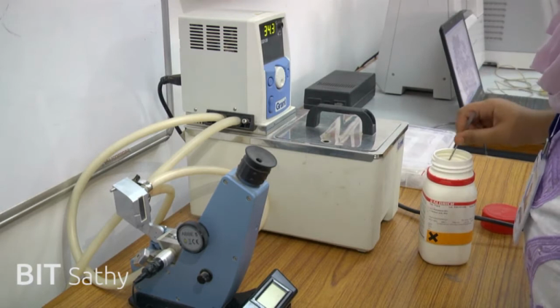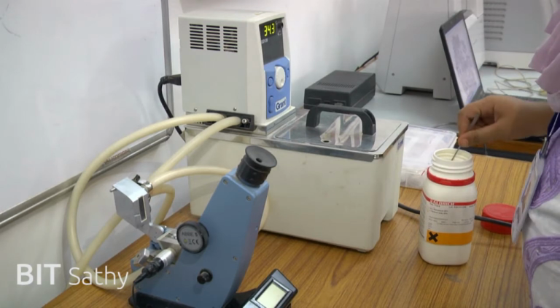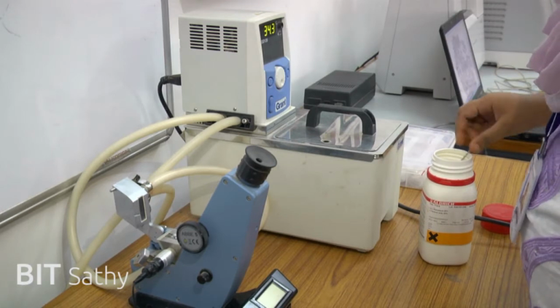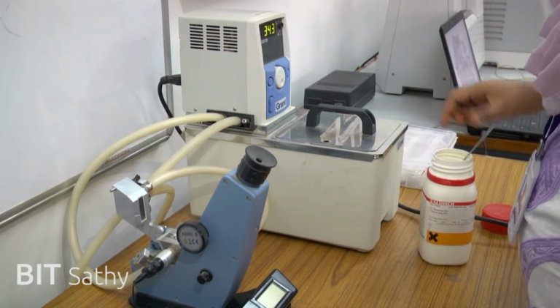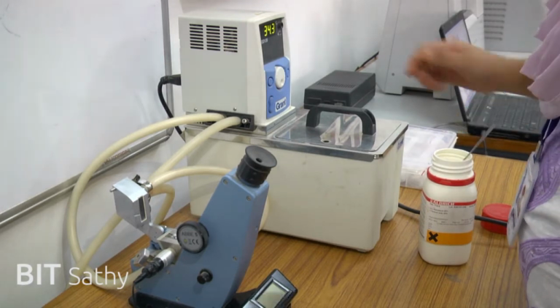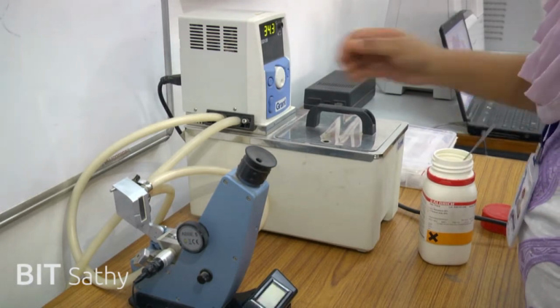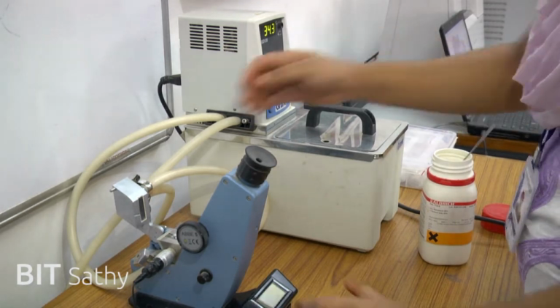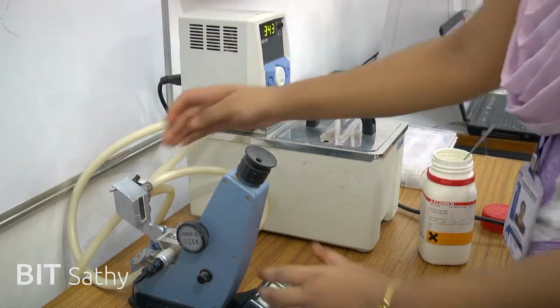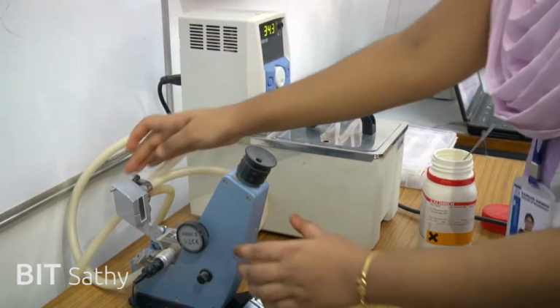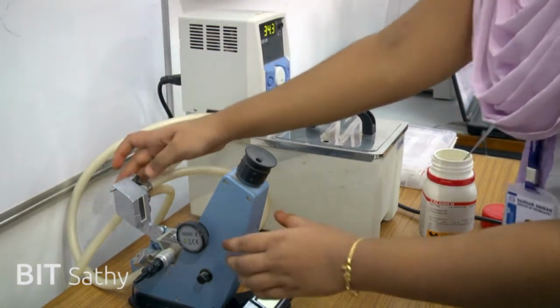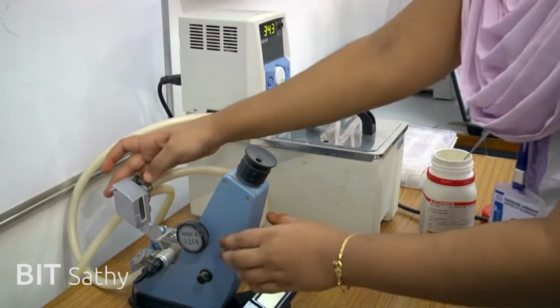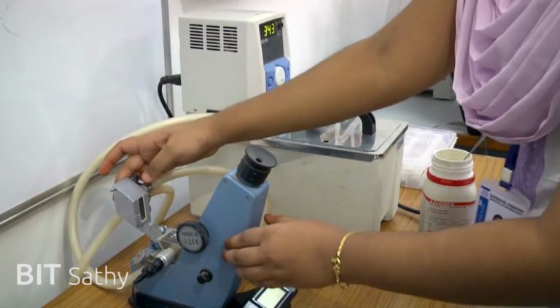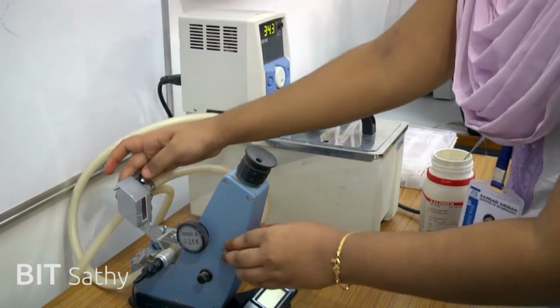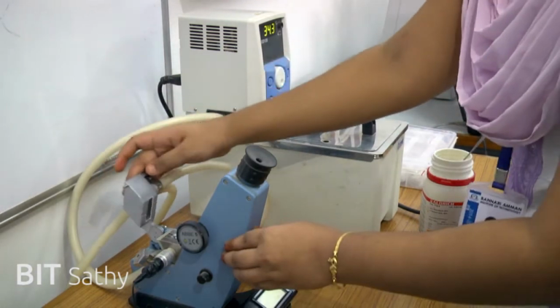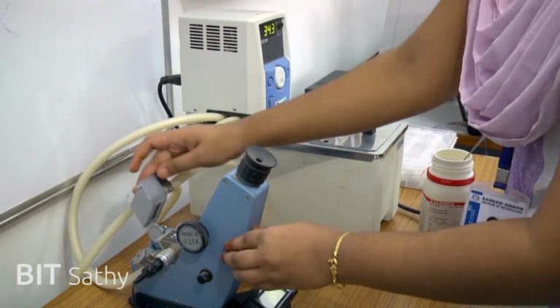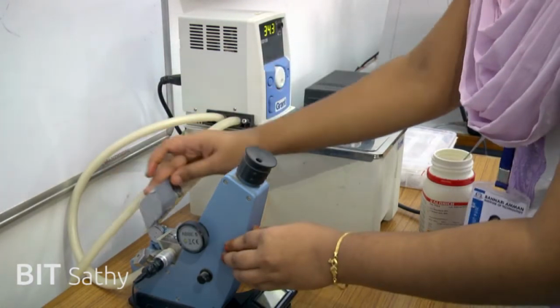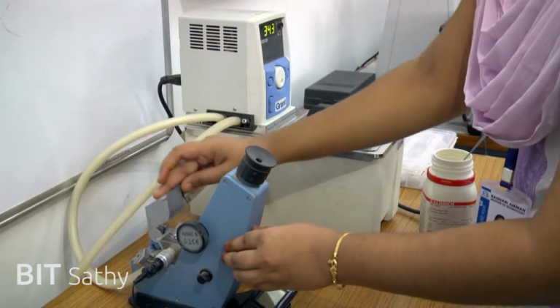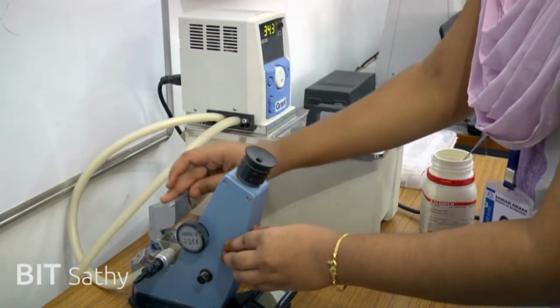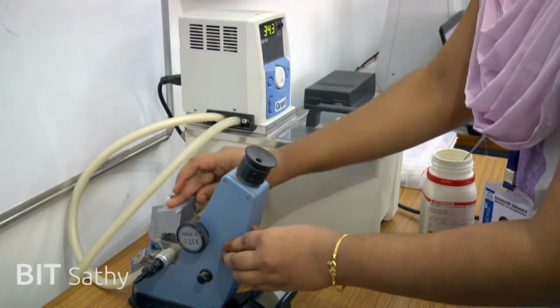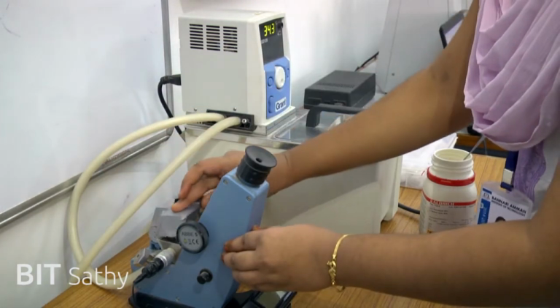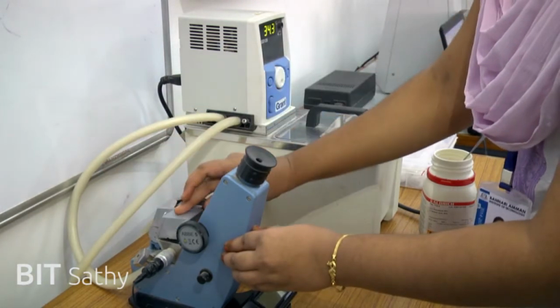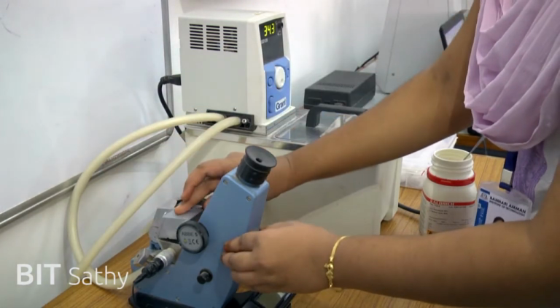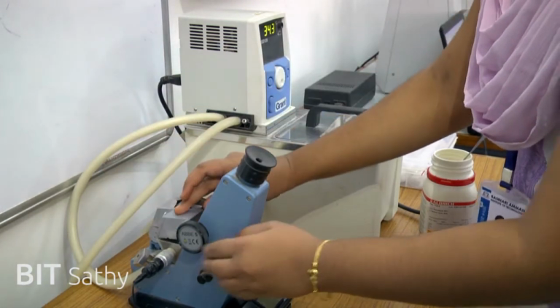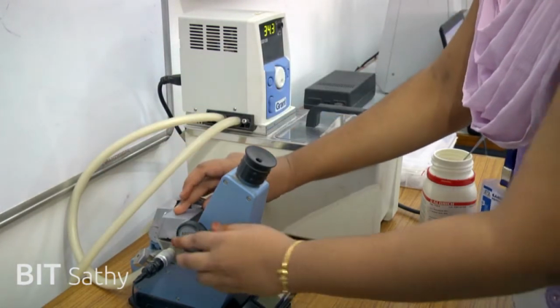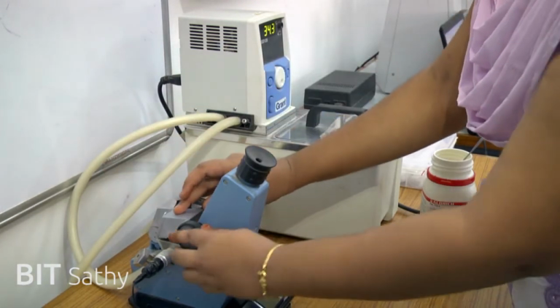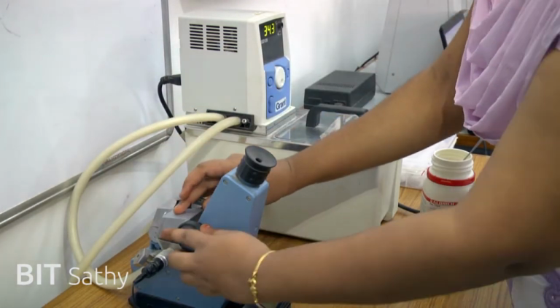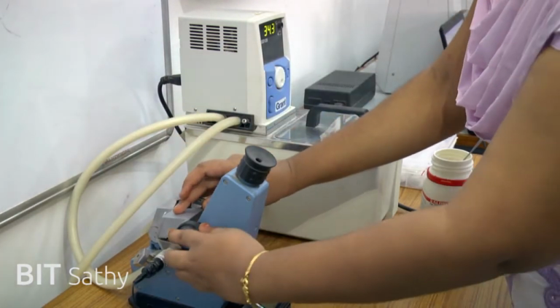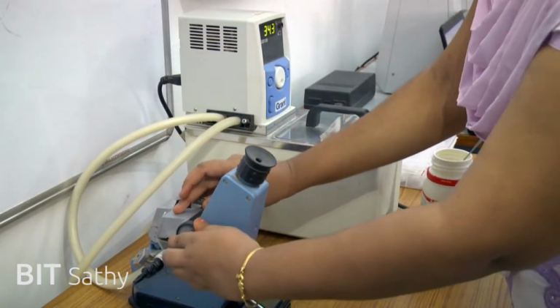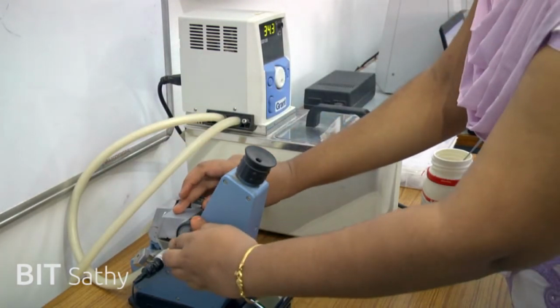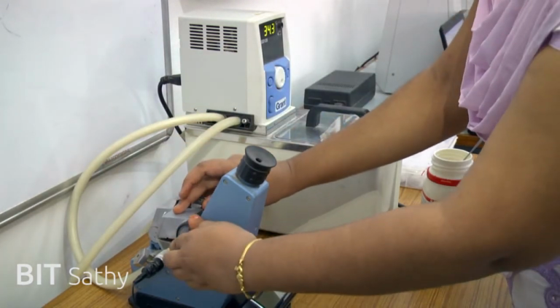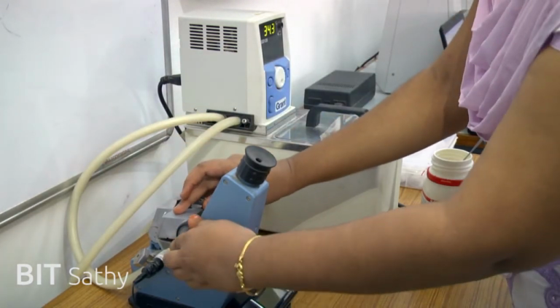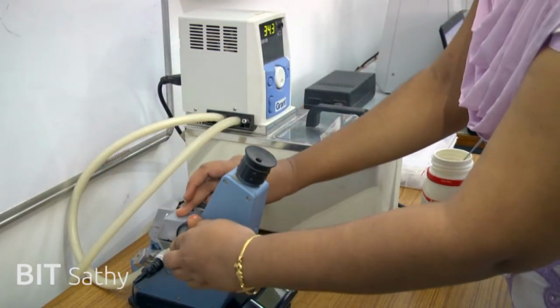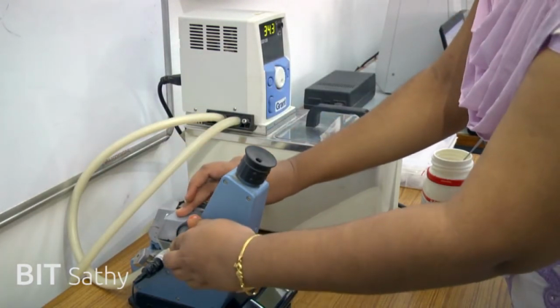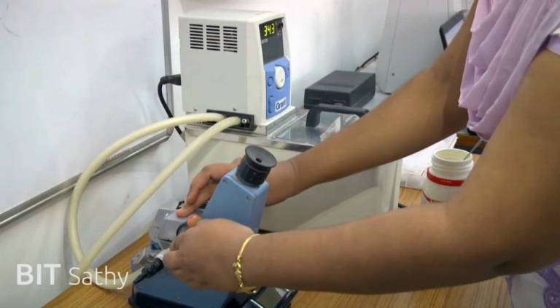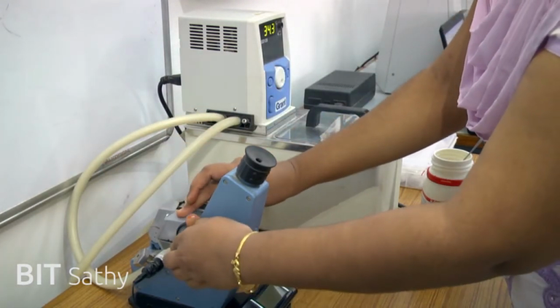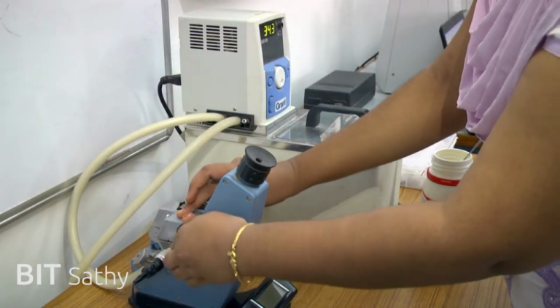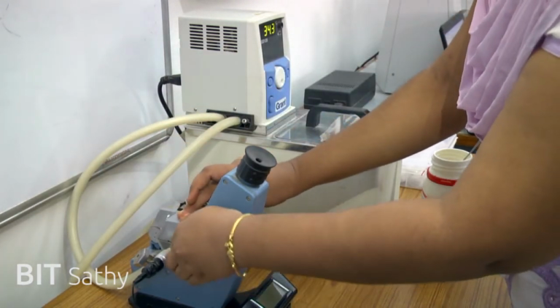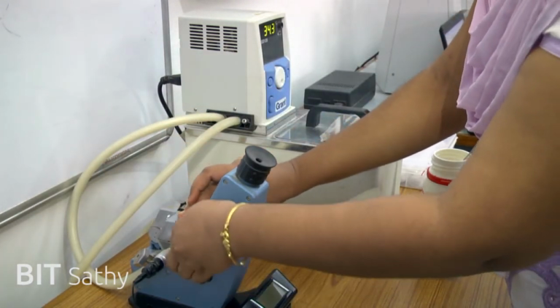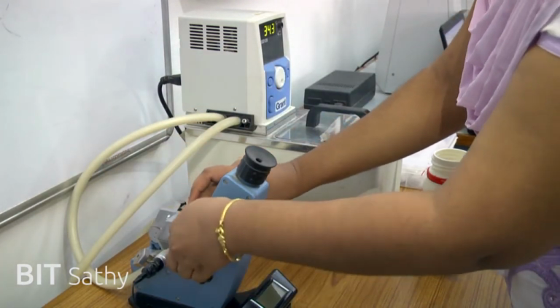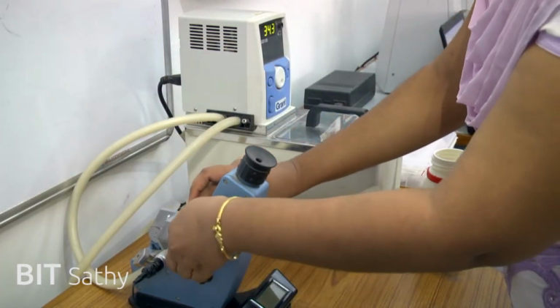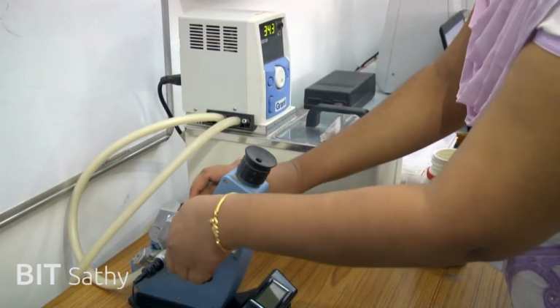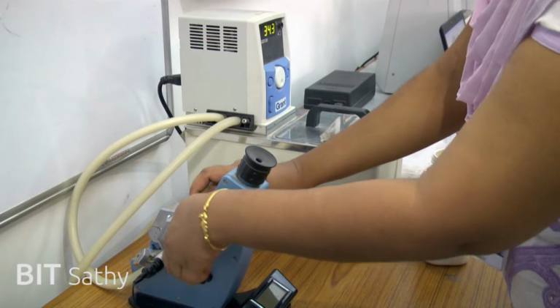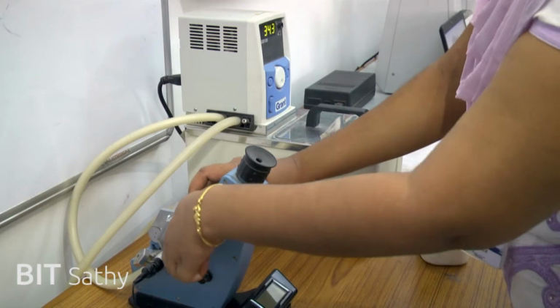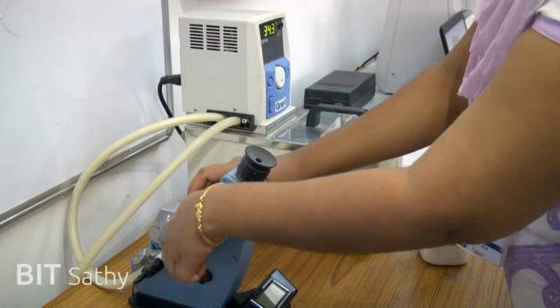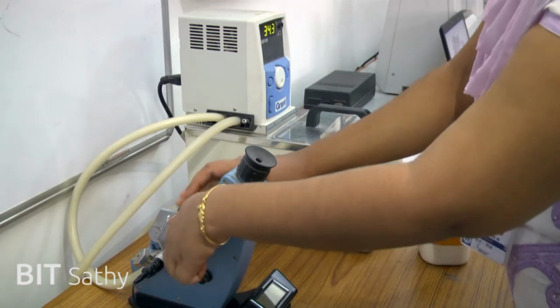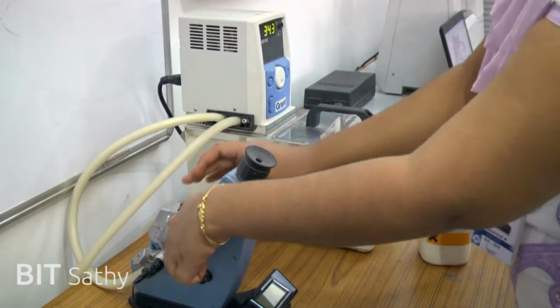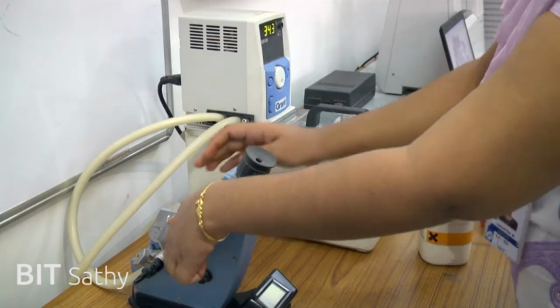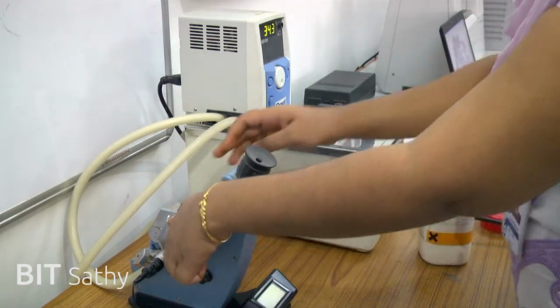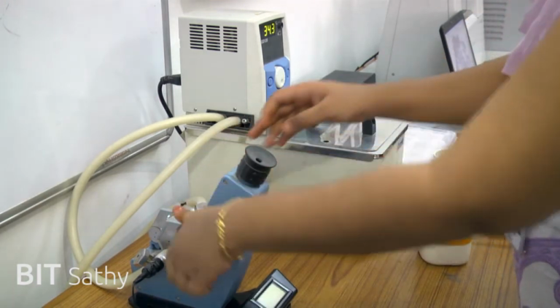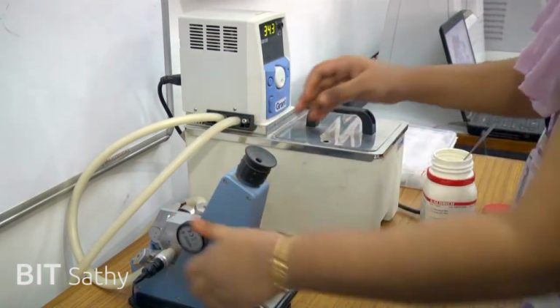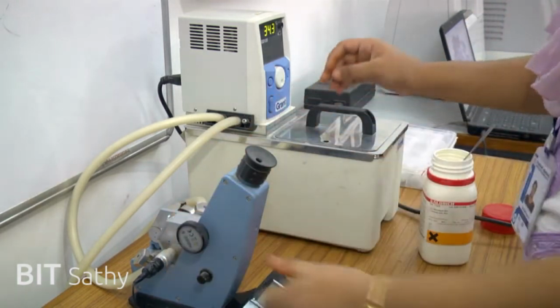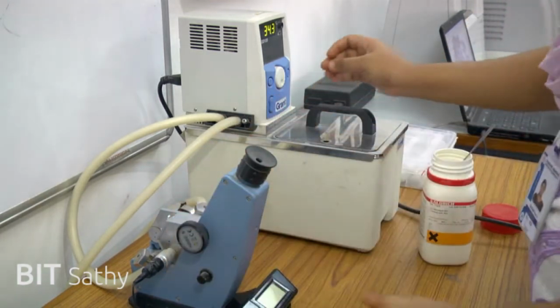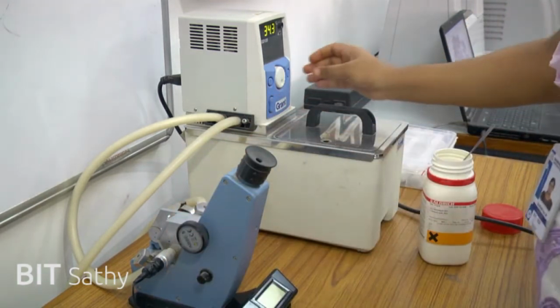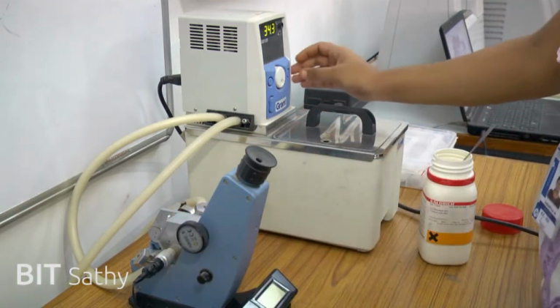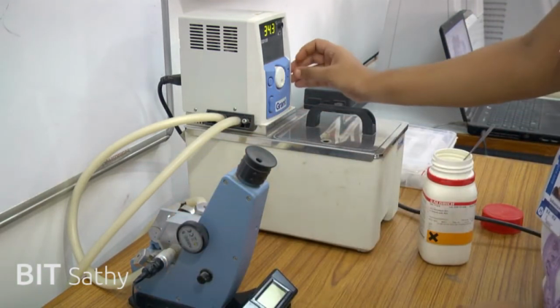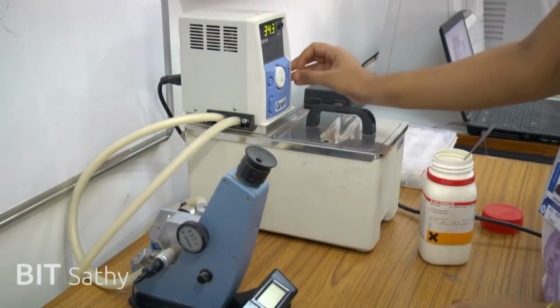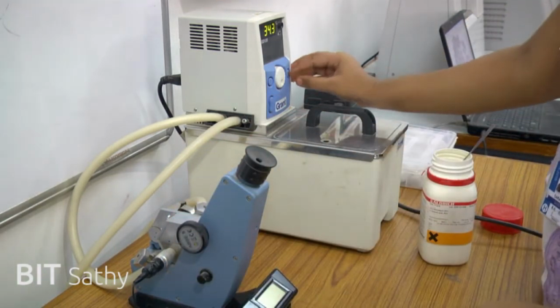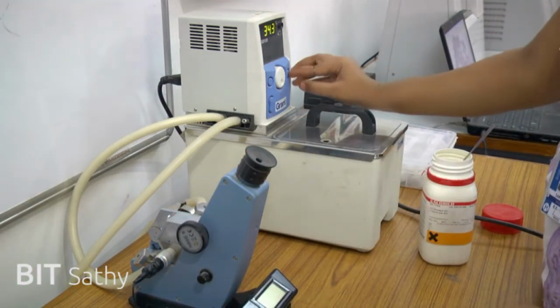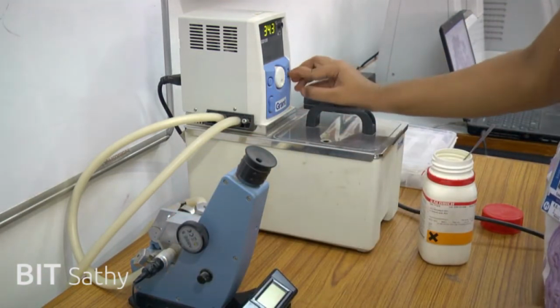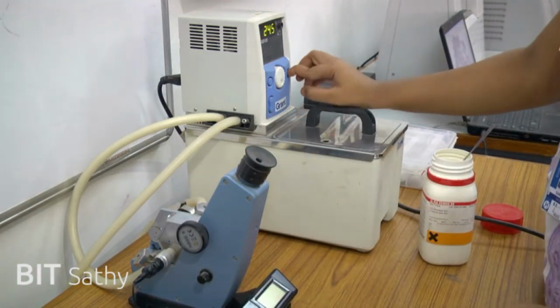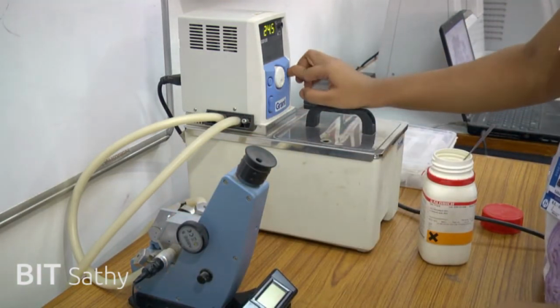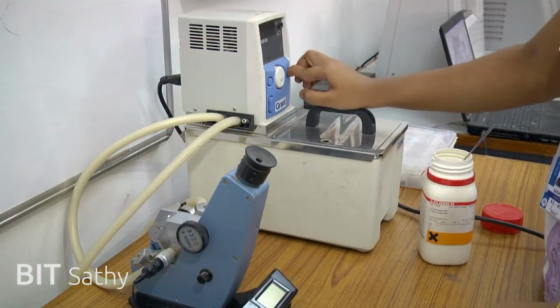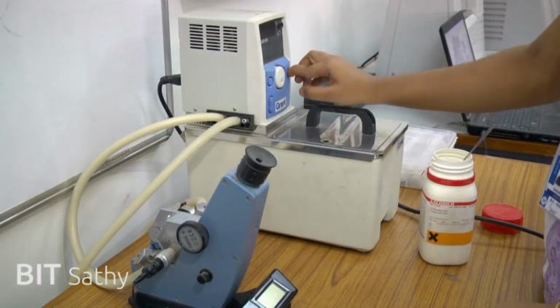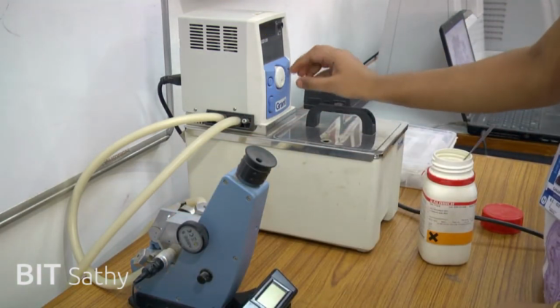Birefringence of the liquid crystal is studied using an ABB refractometer. The sample is placed on the prism and the temperature is varied to observe changes.